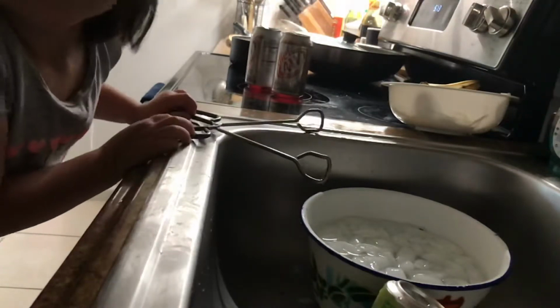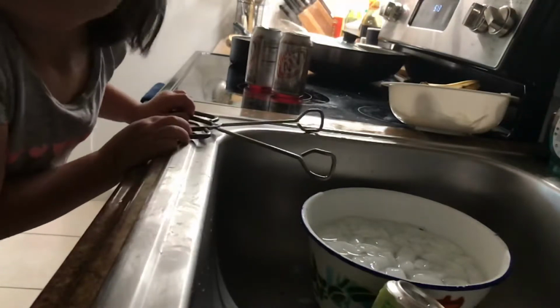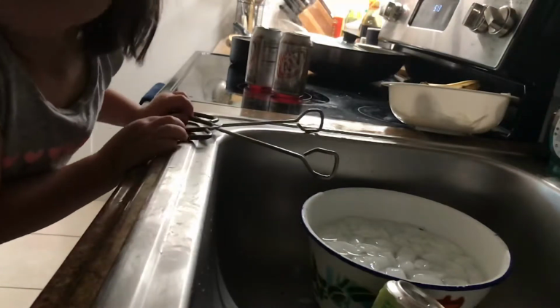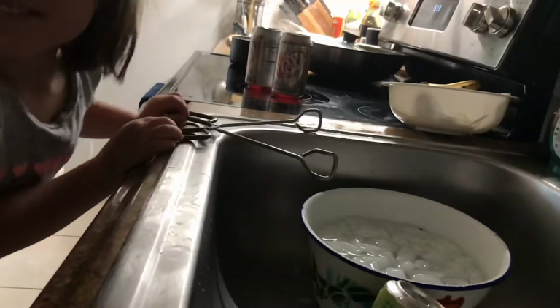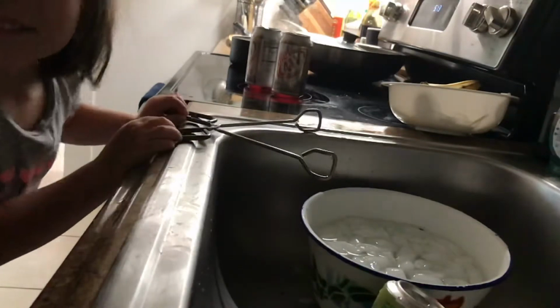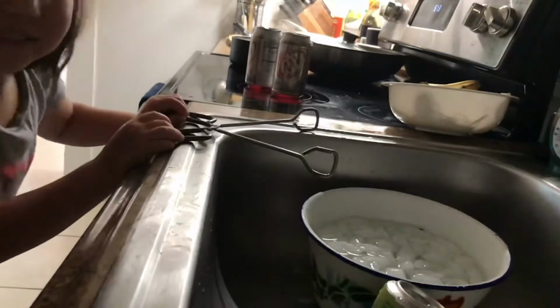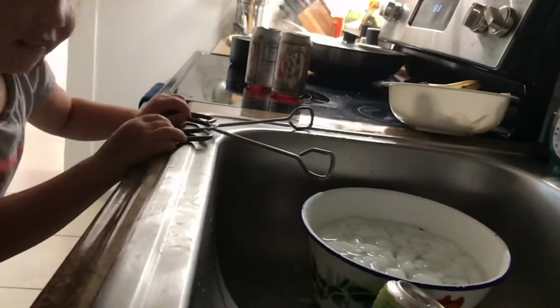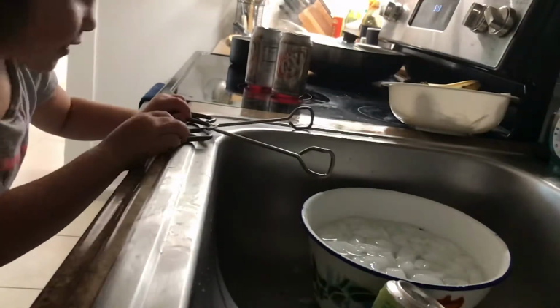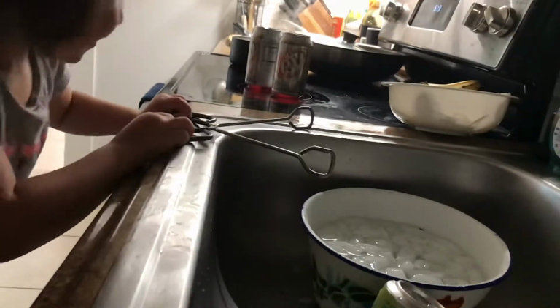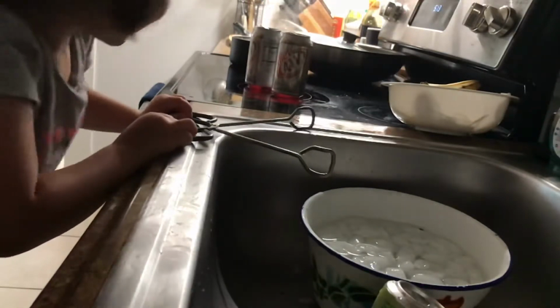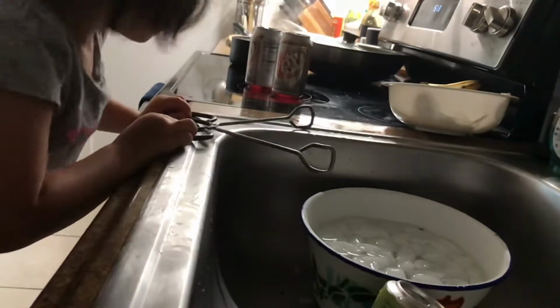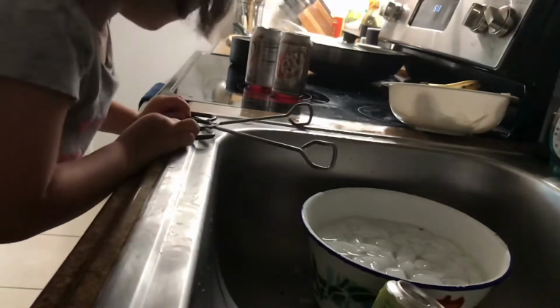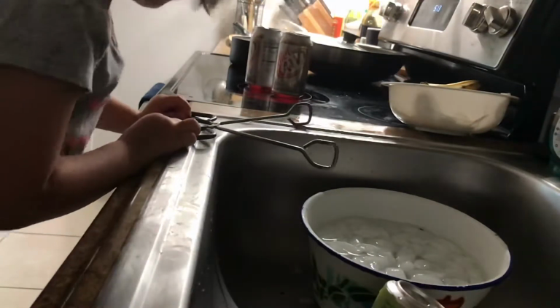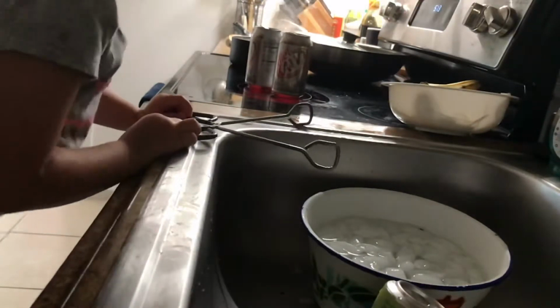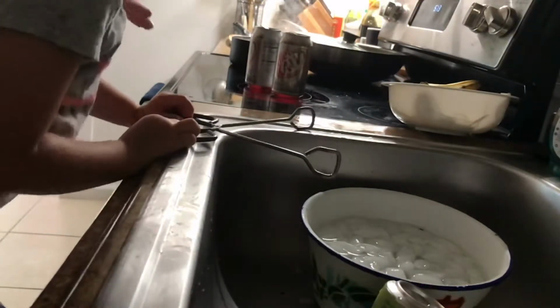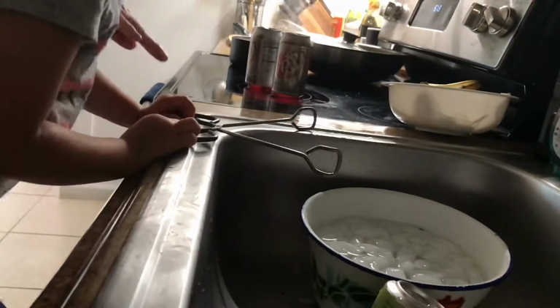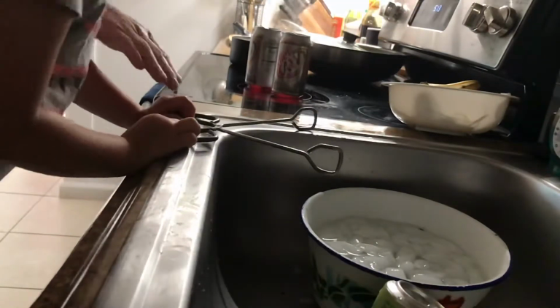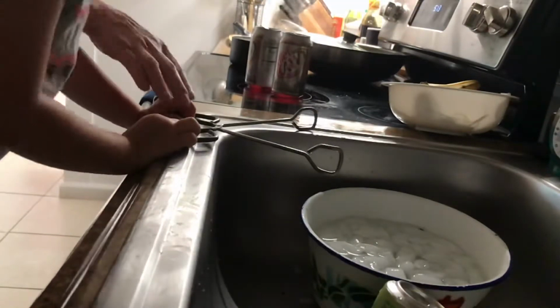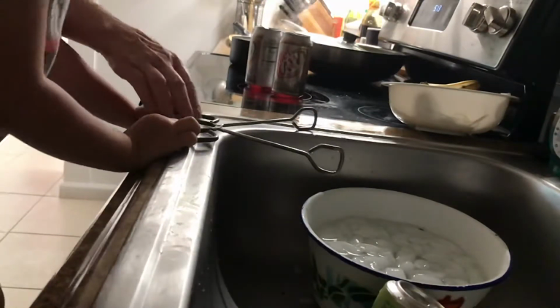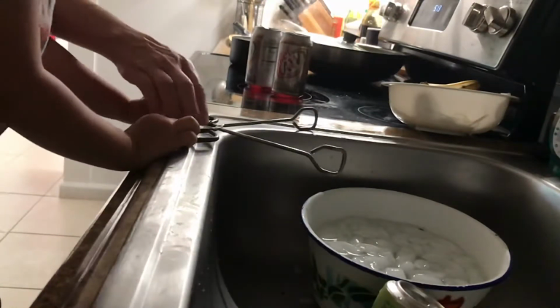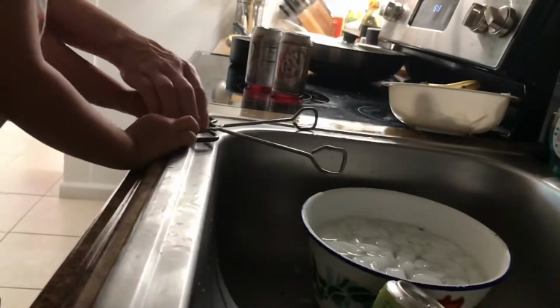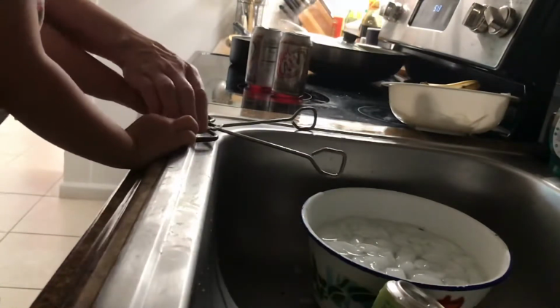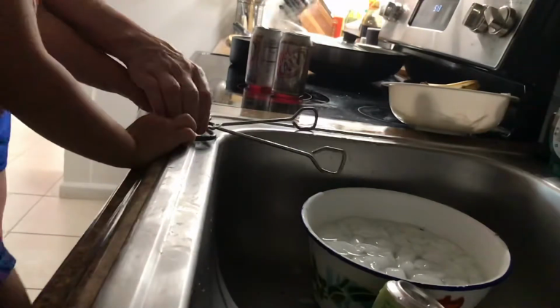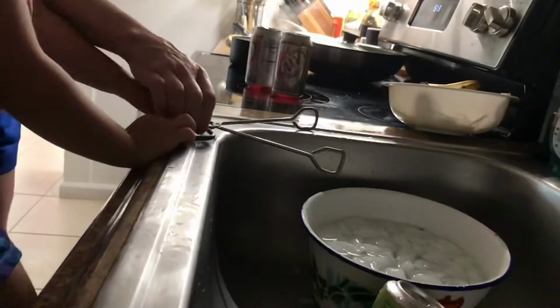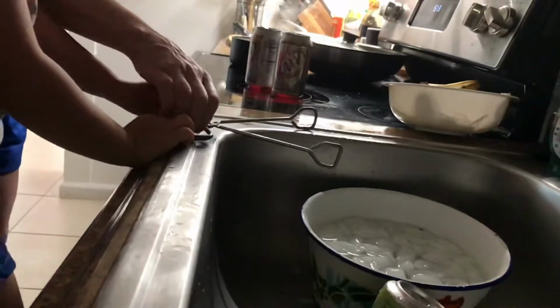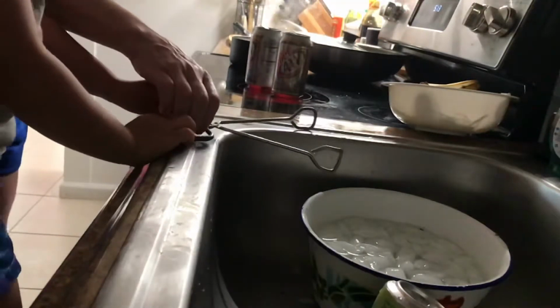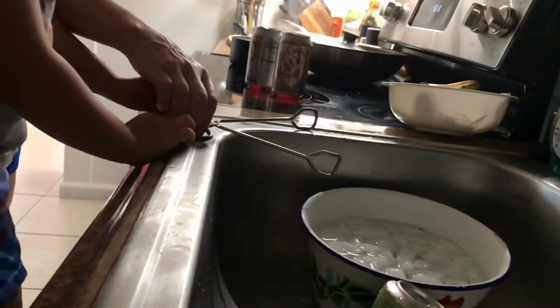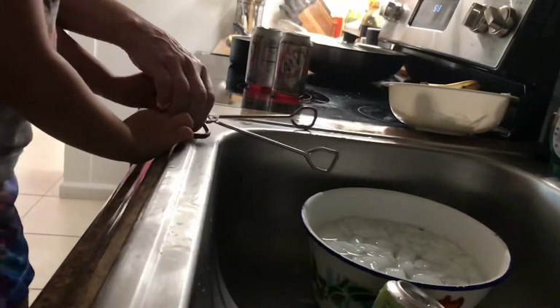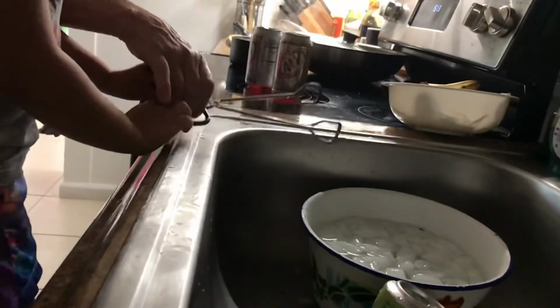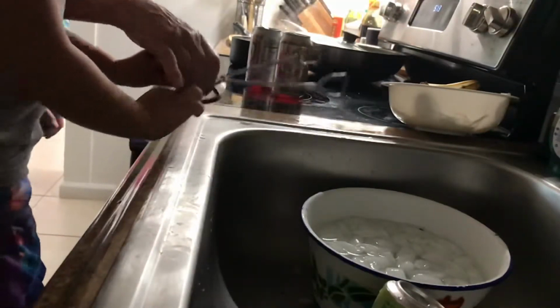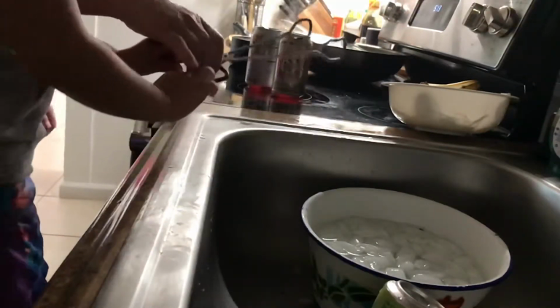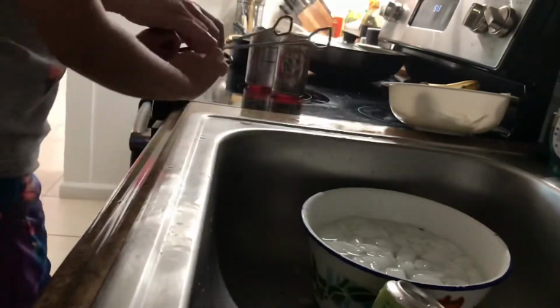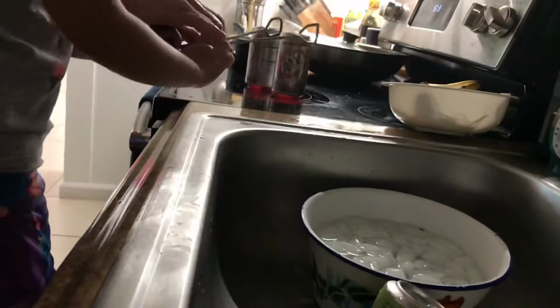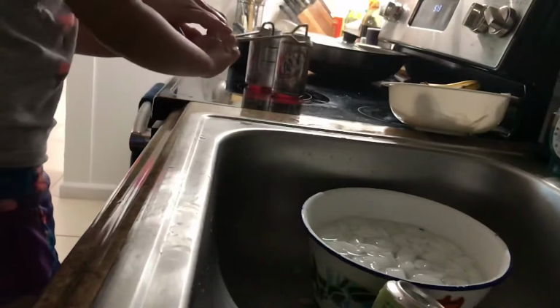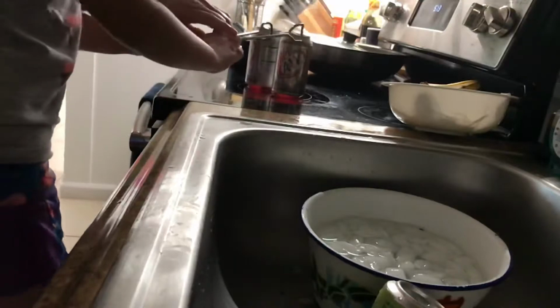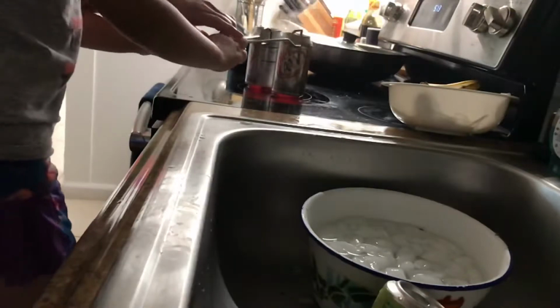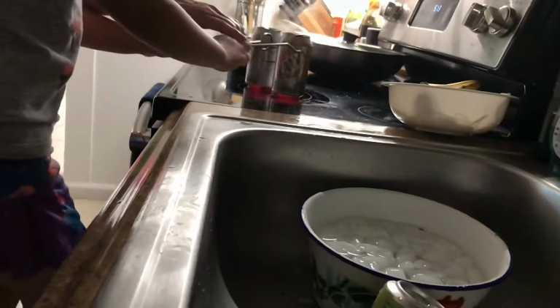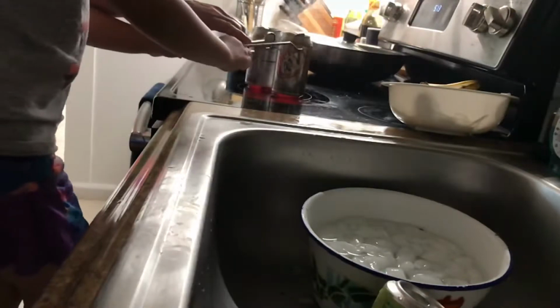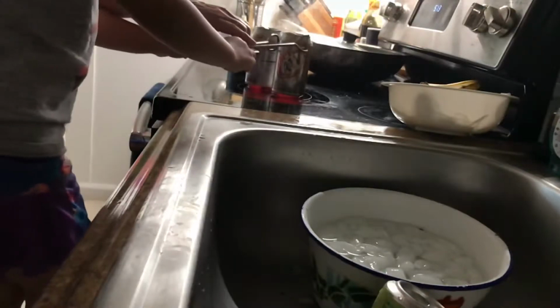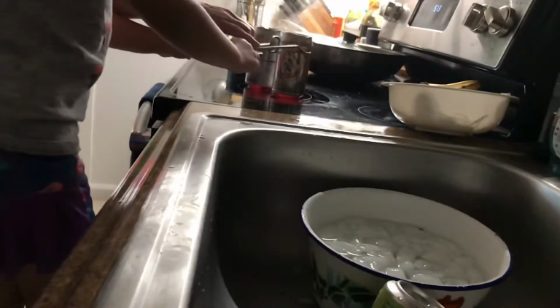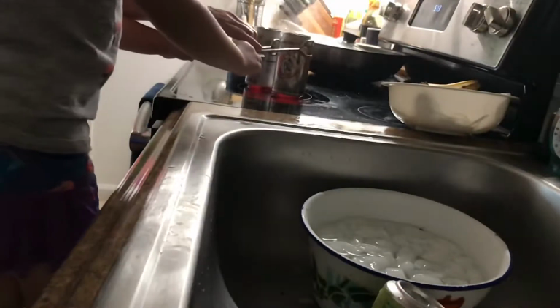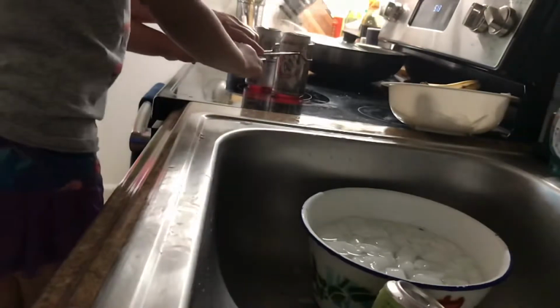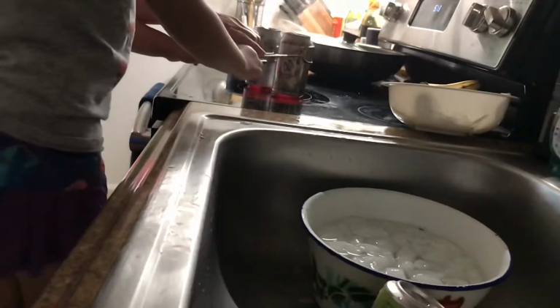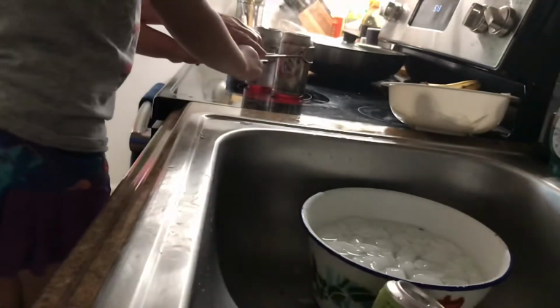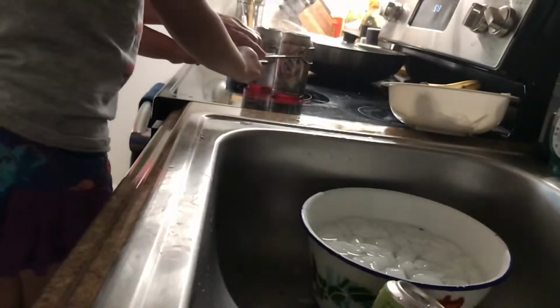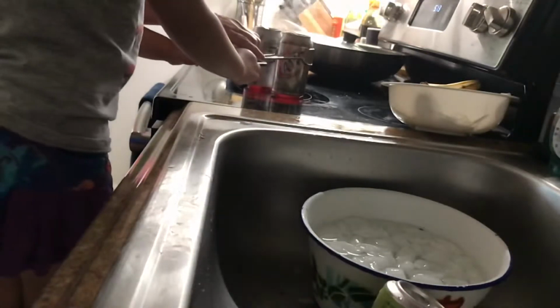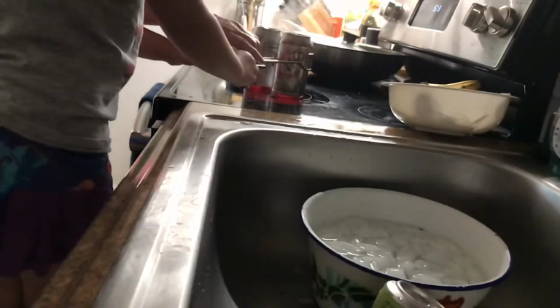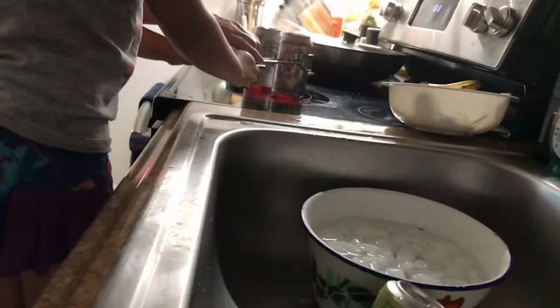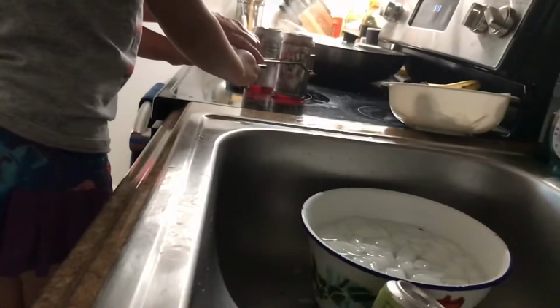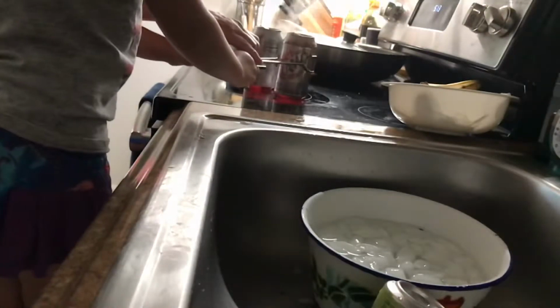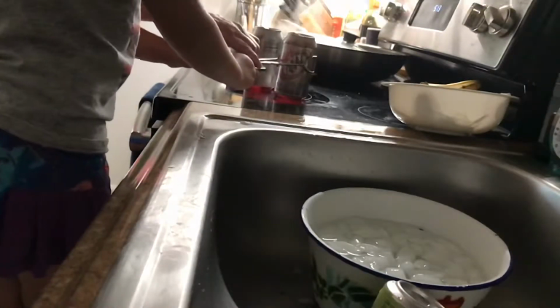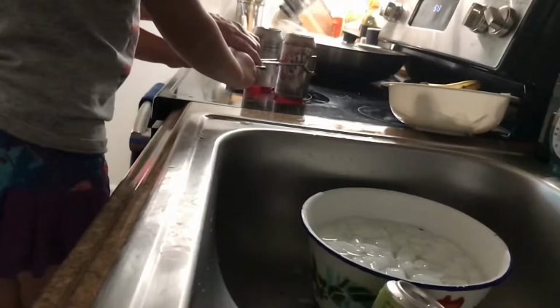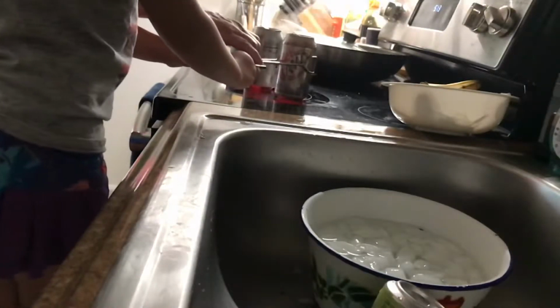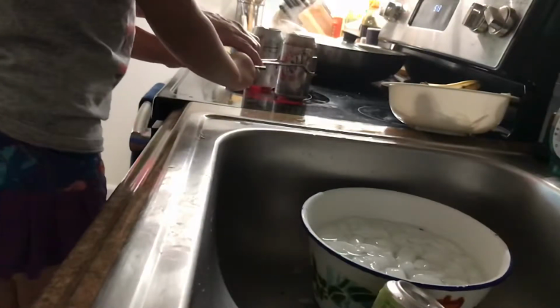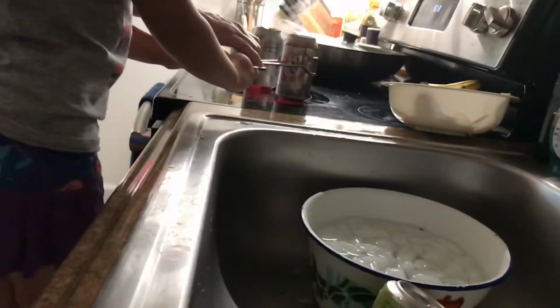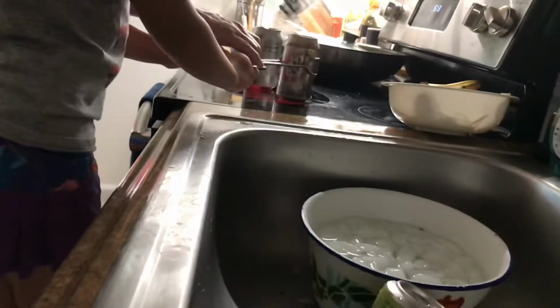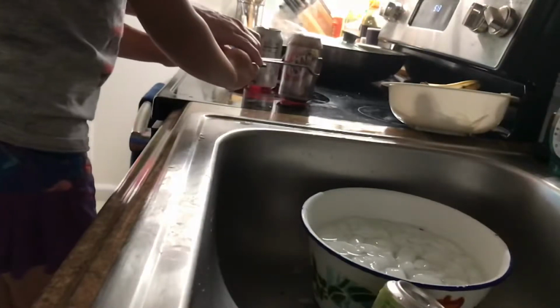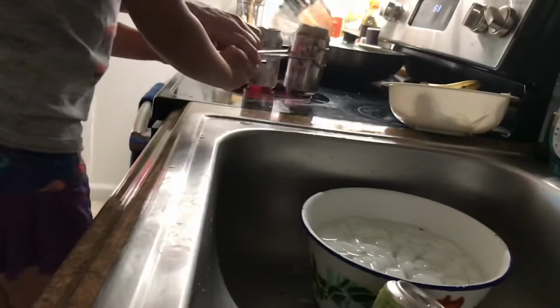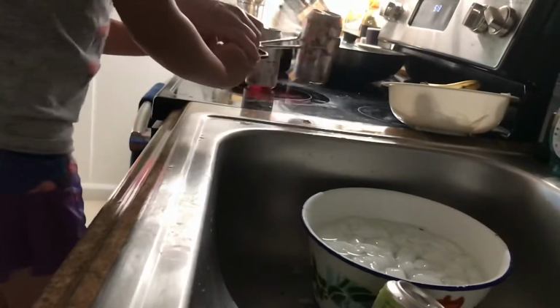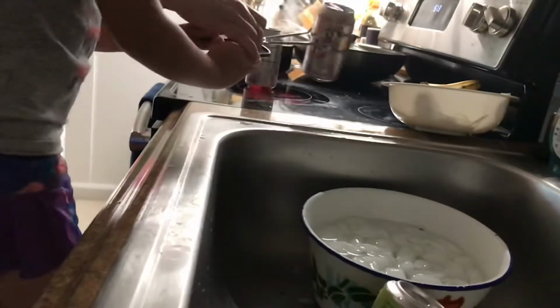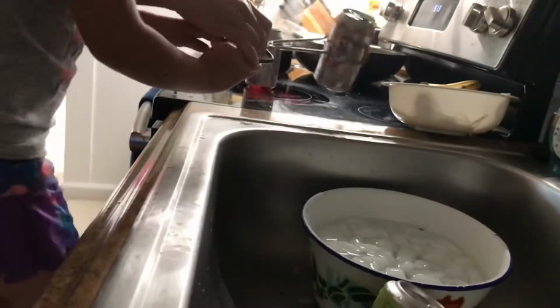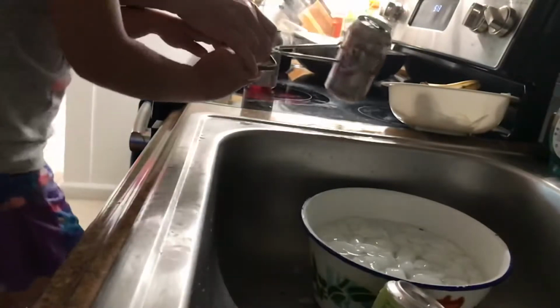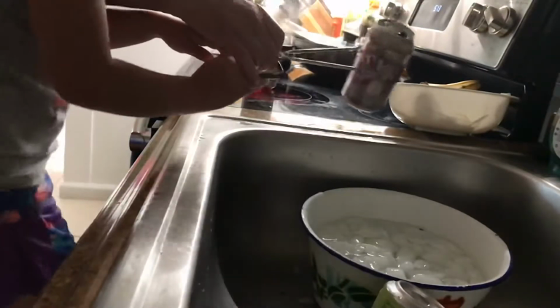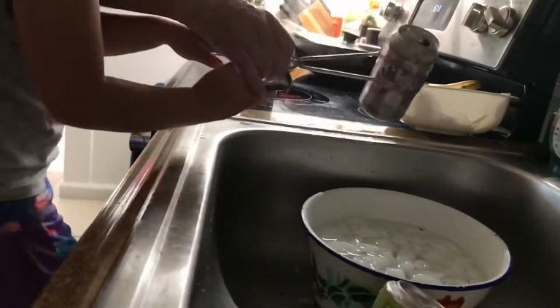Okay, here we go. So we're going to take this hot can, which has air expanded, and we're going to put it over here.